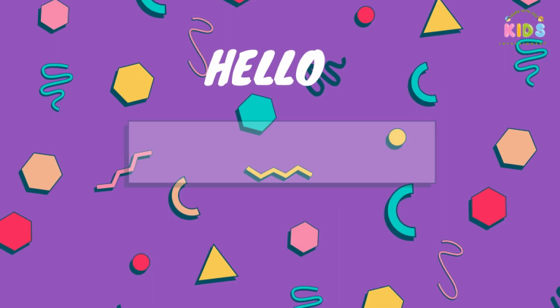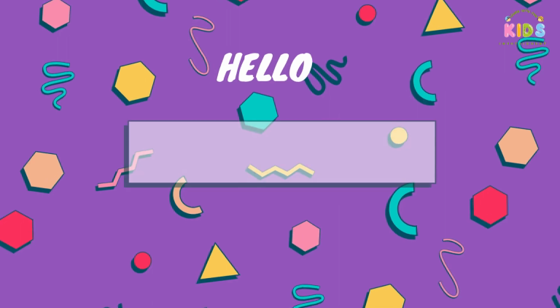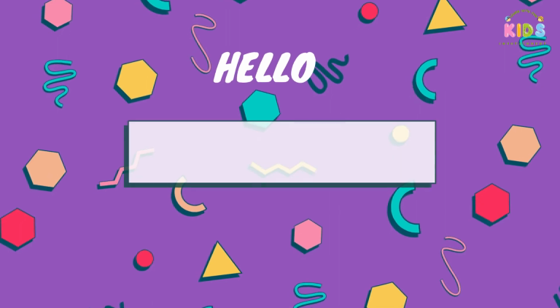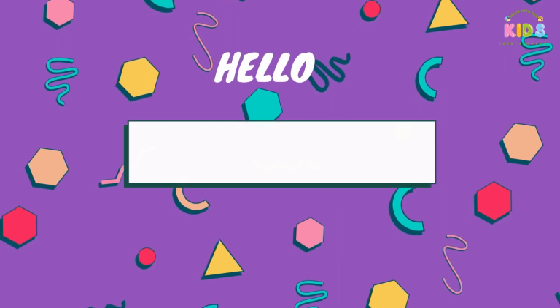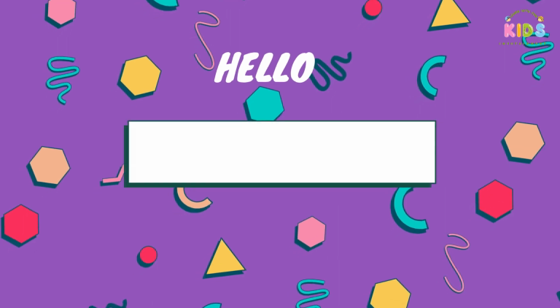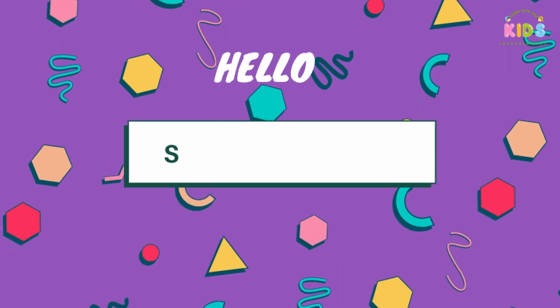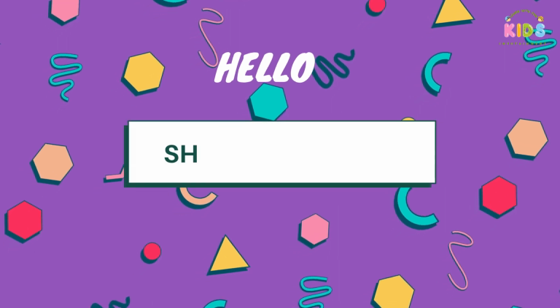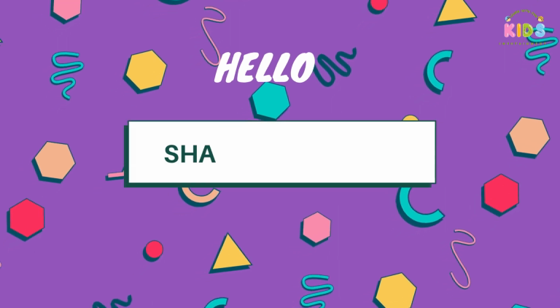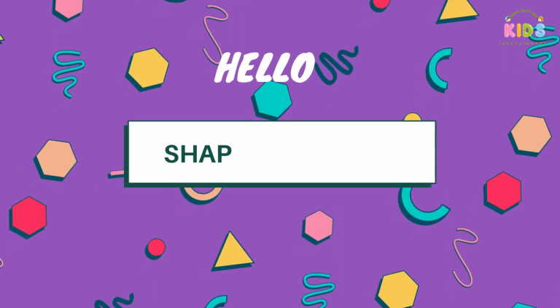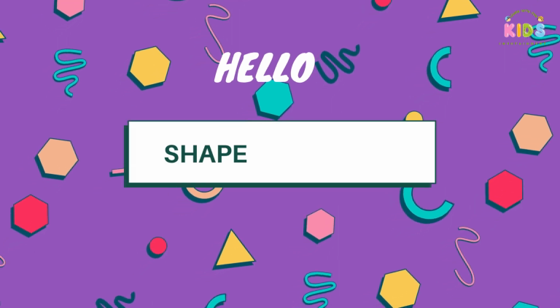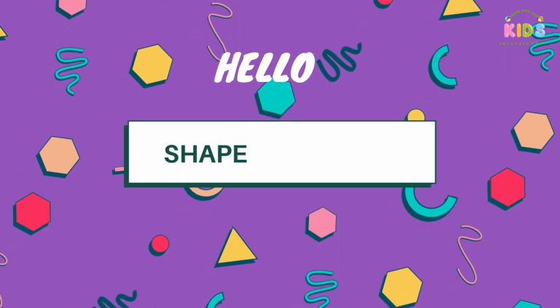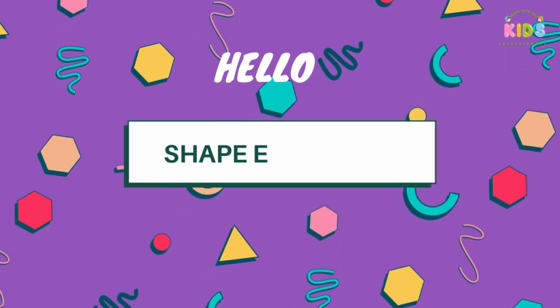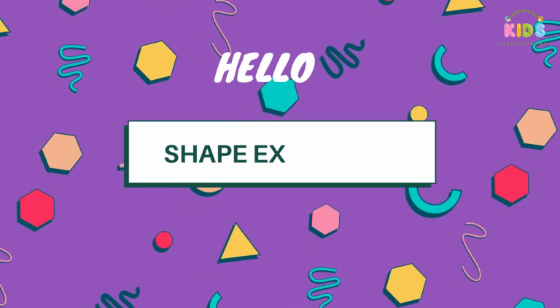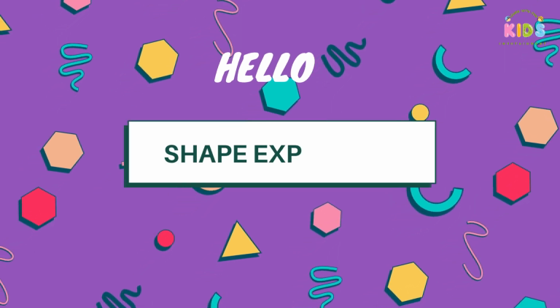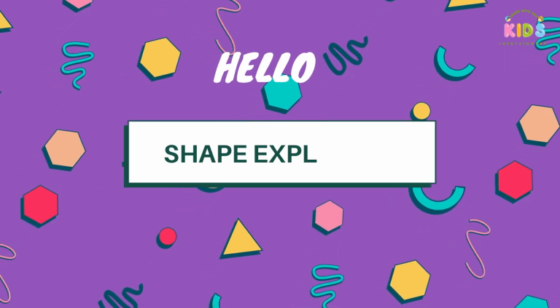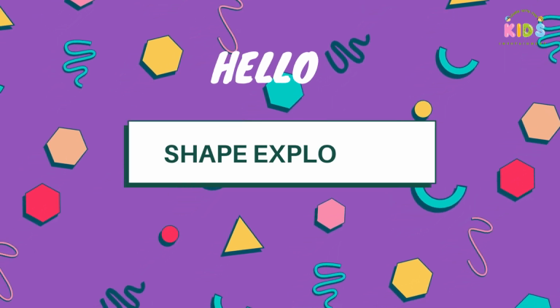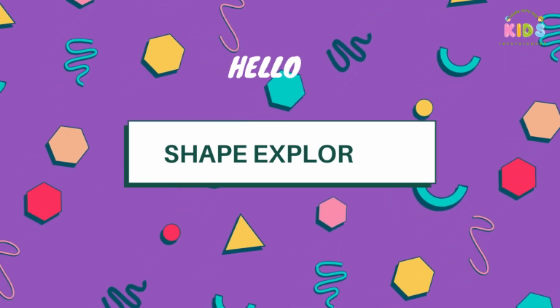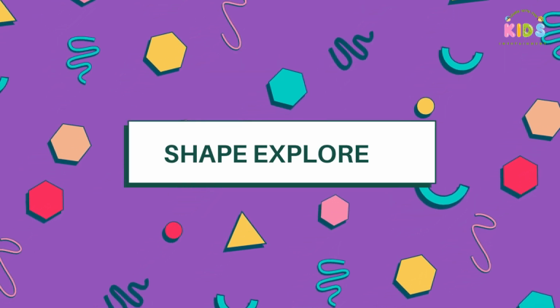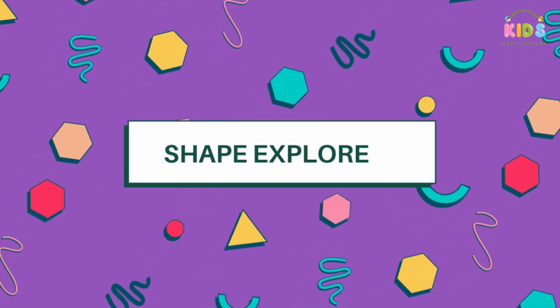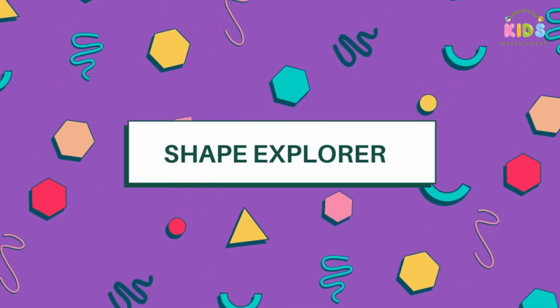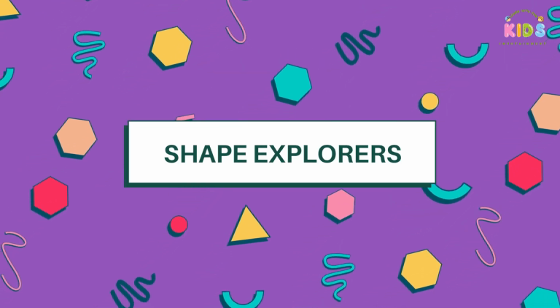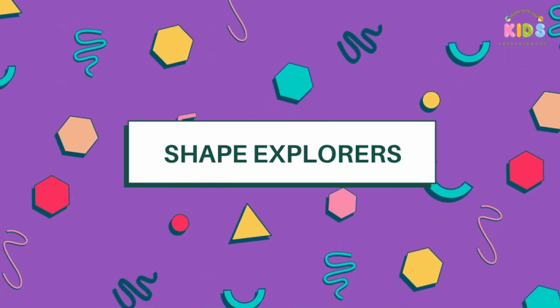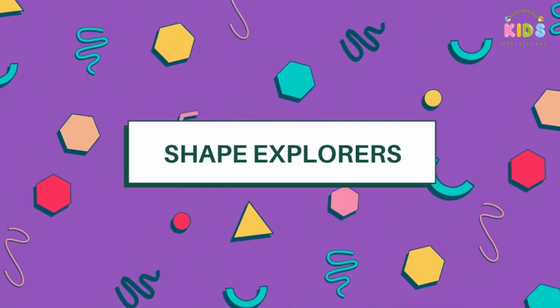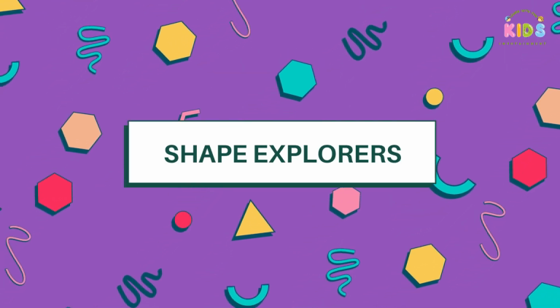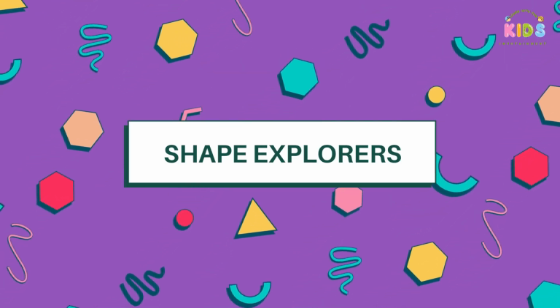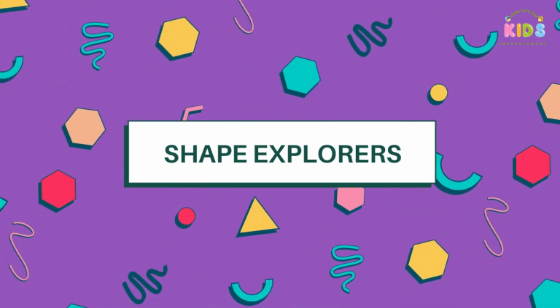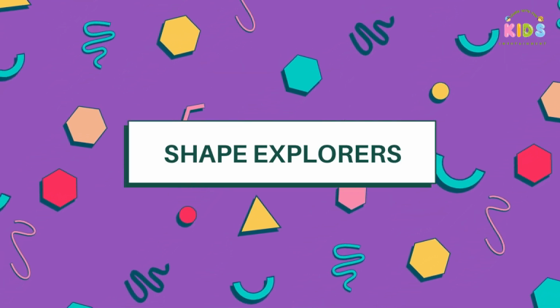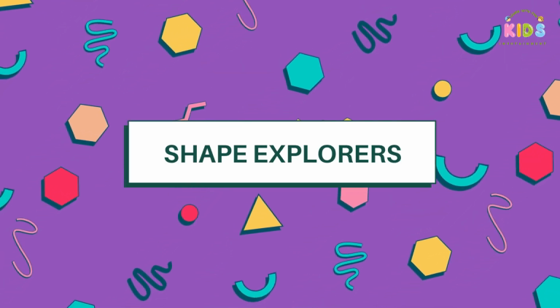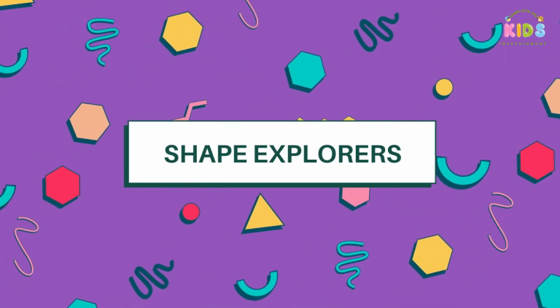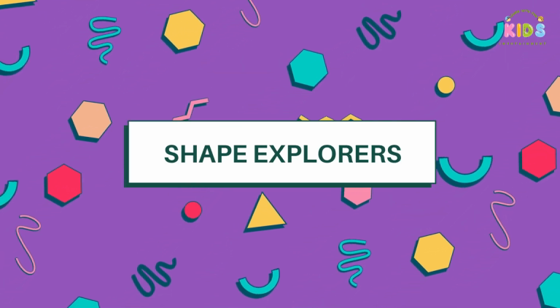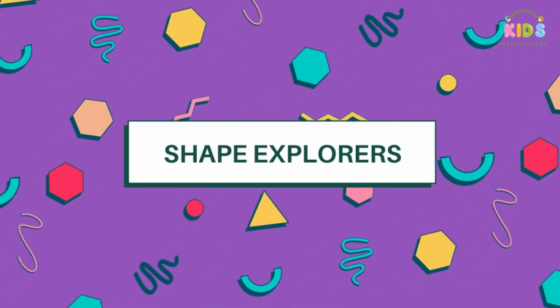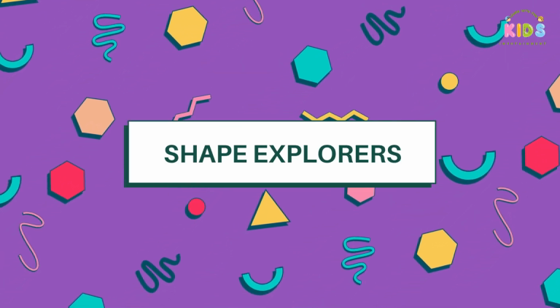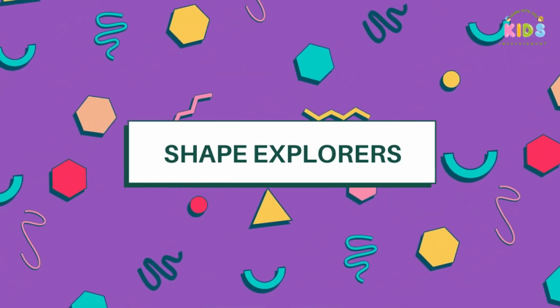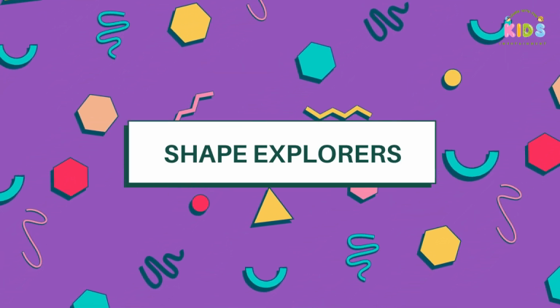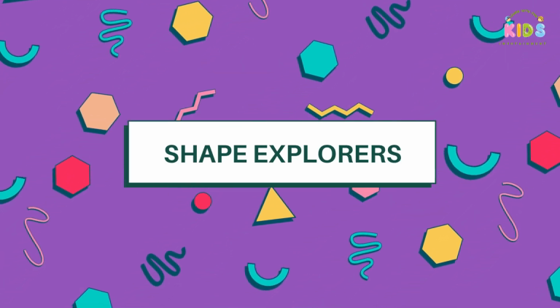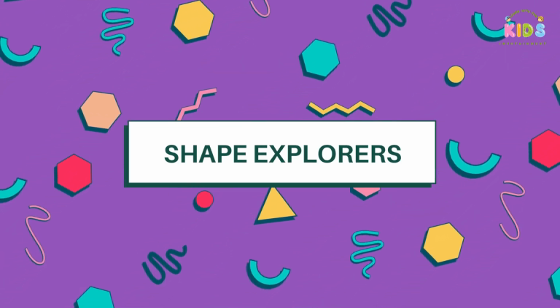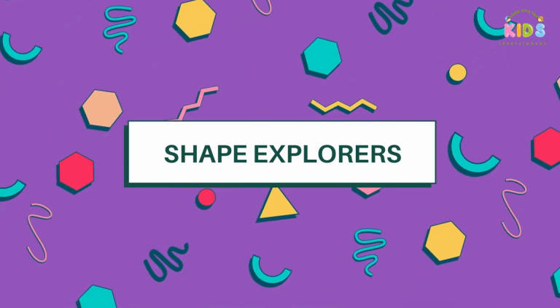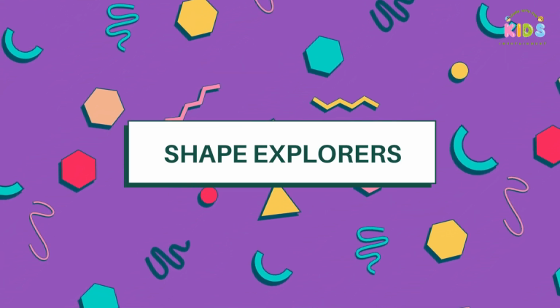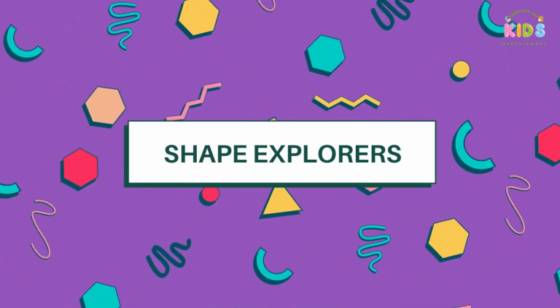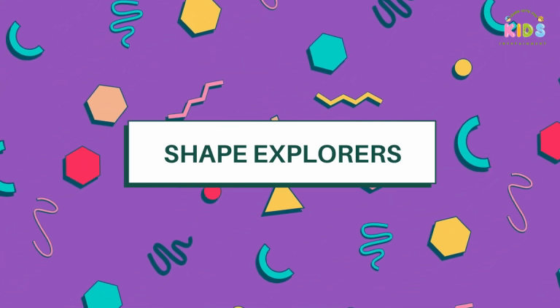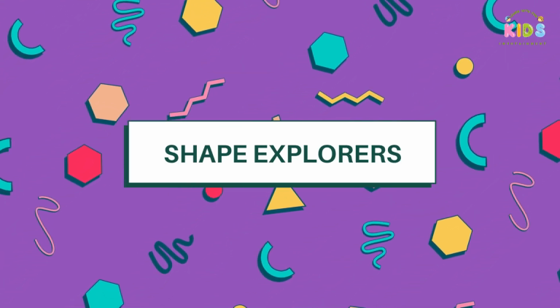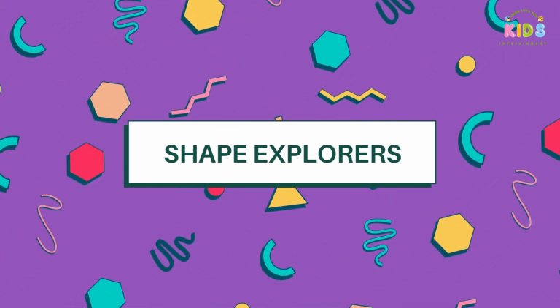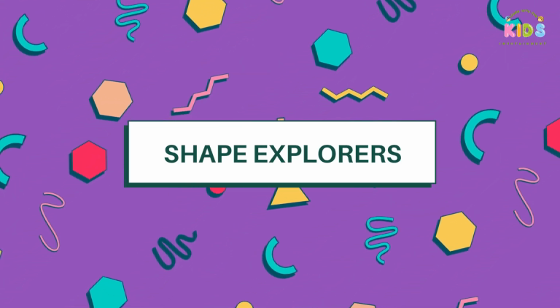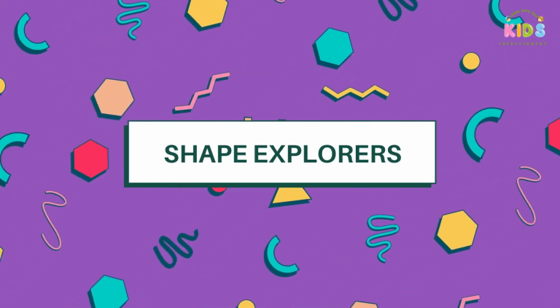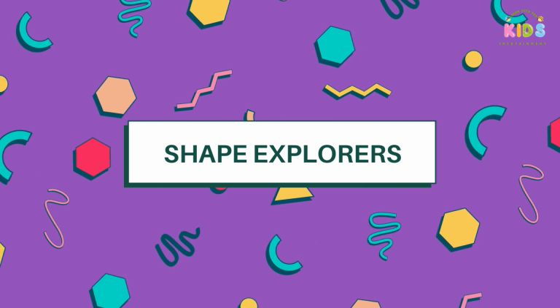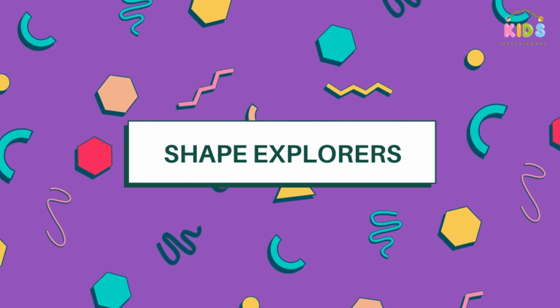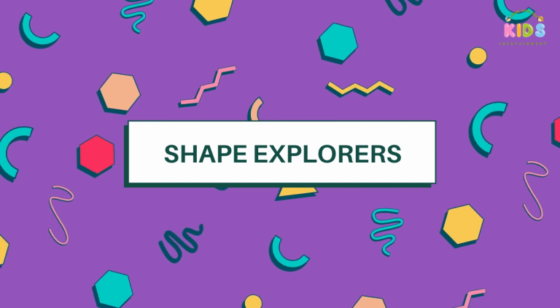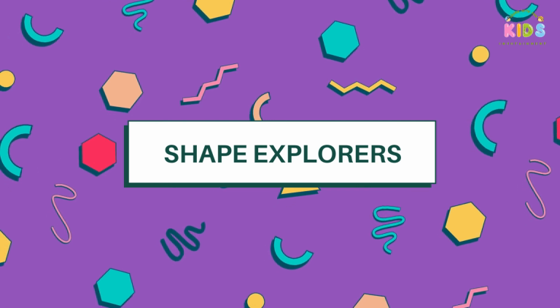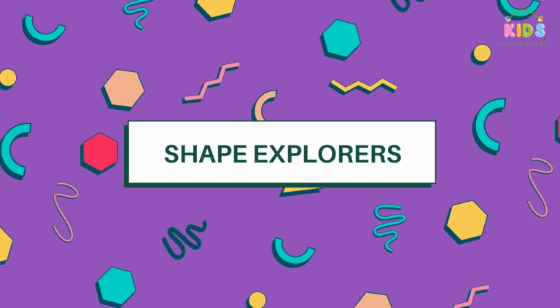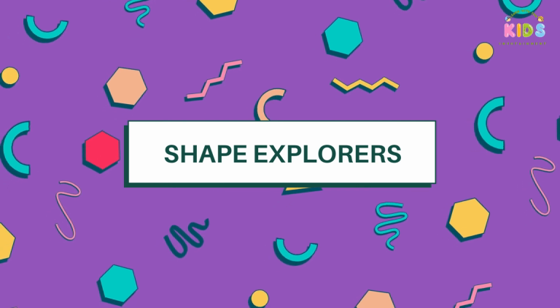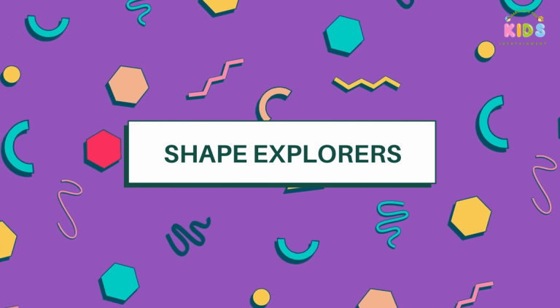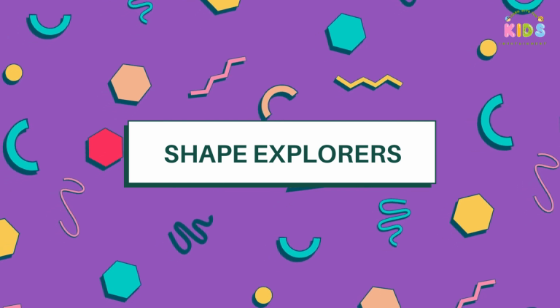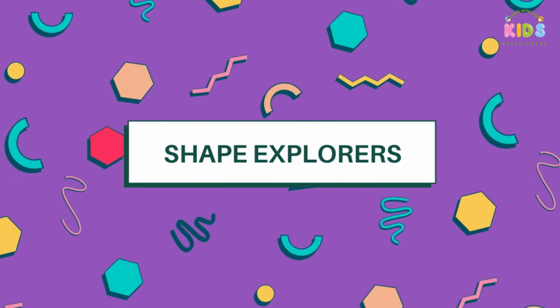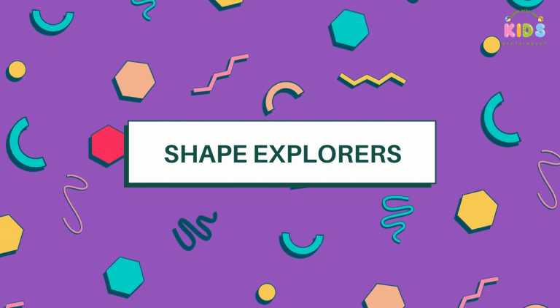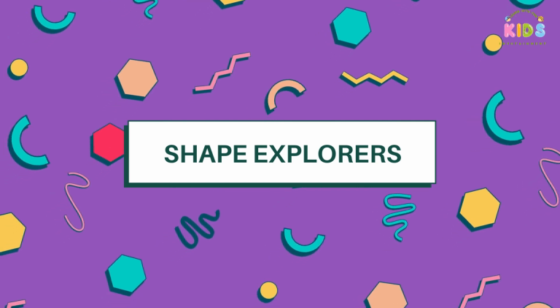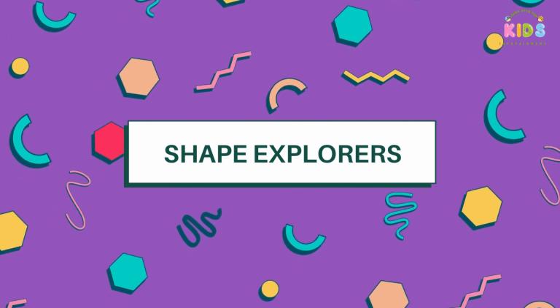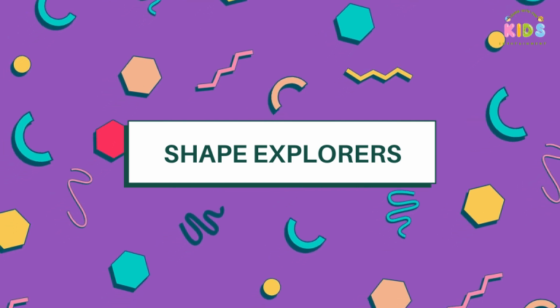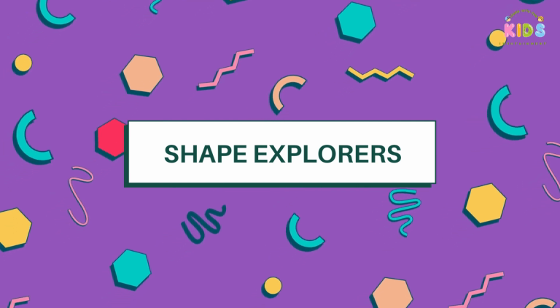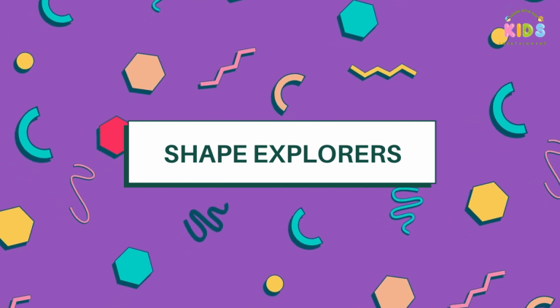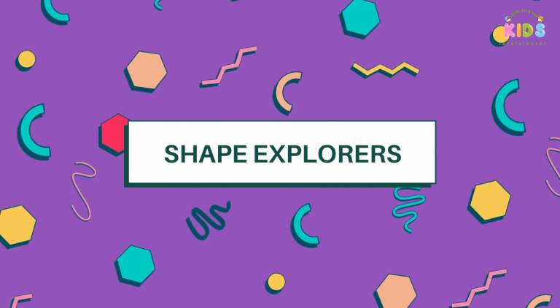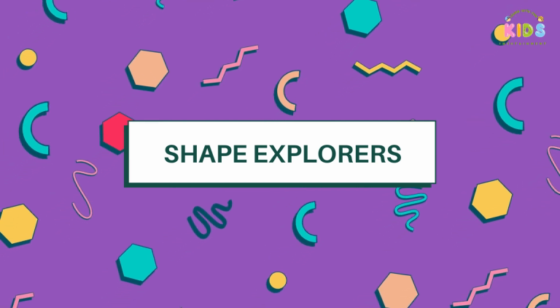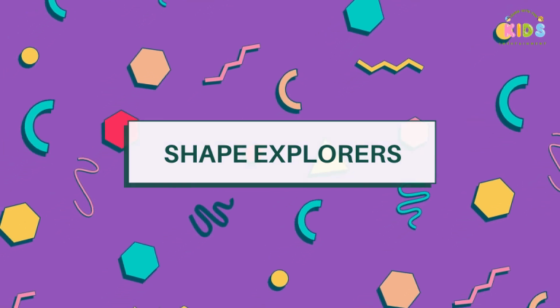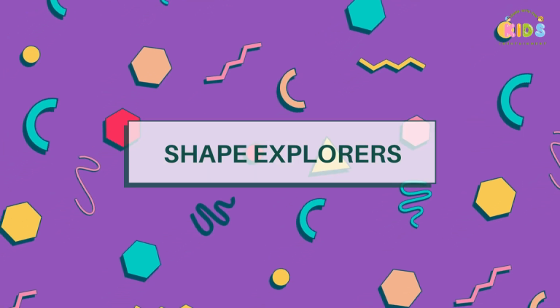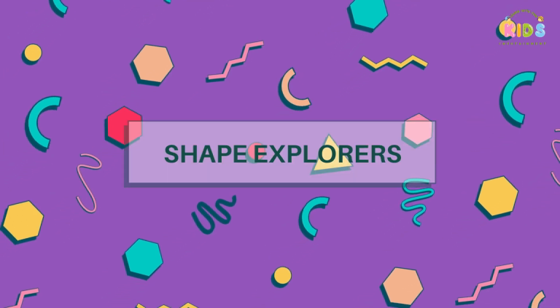Hello, Little Shape Explorers. Today, we're going on an exciting journey to discover some amazing shapes.